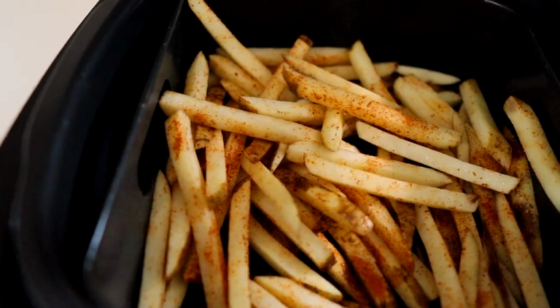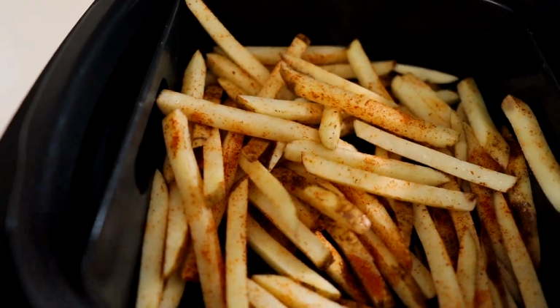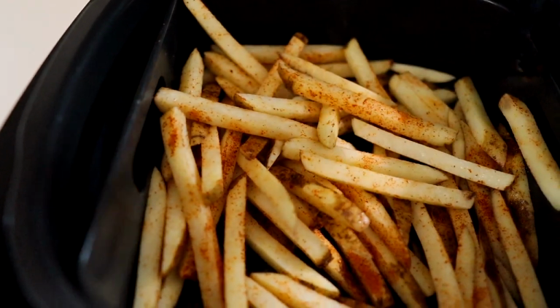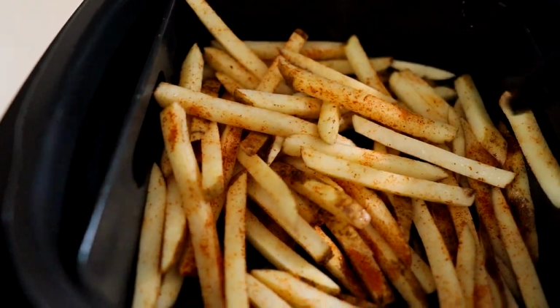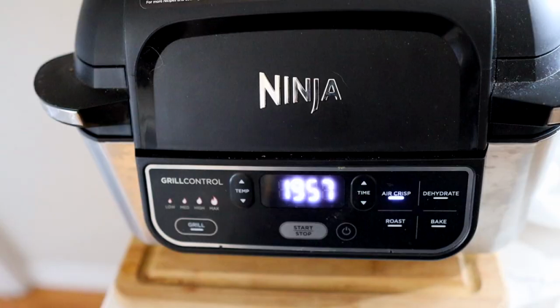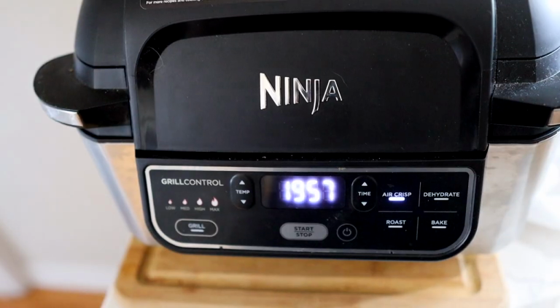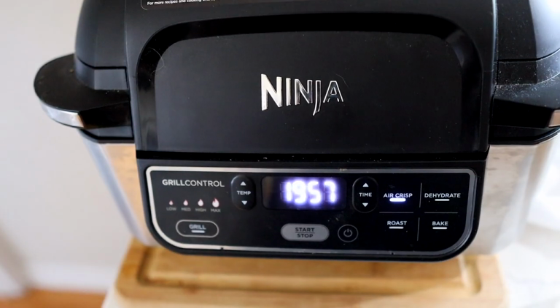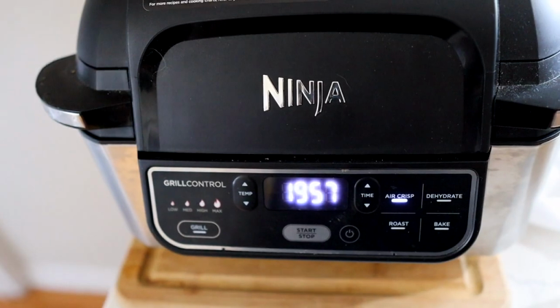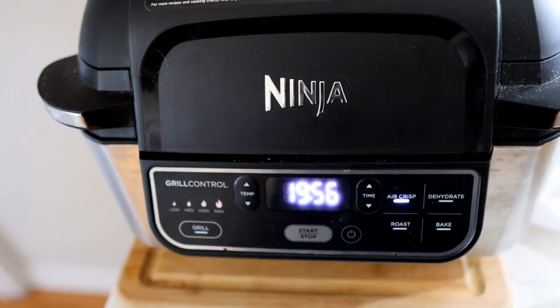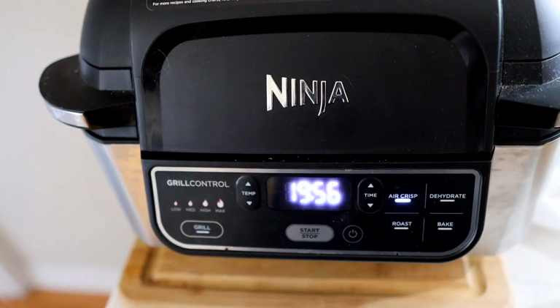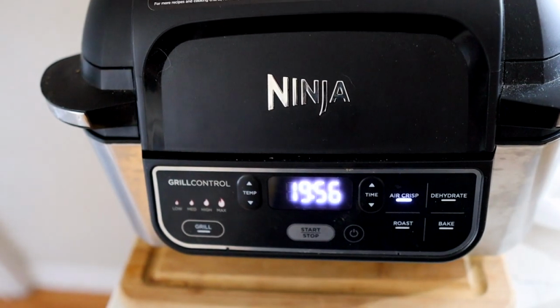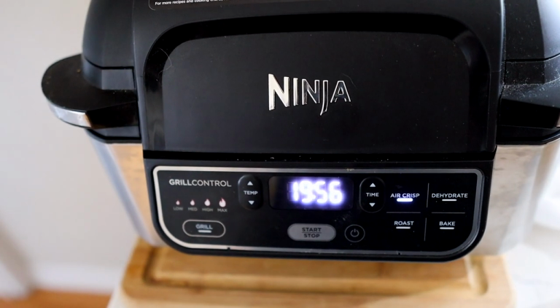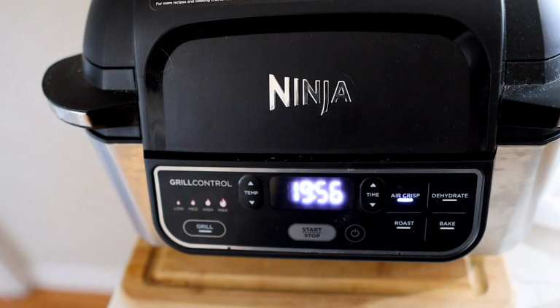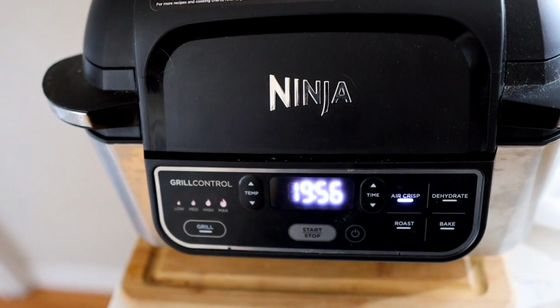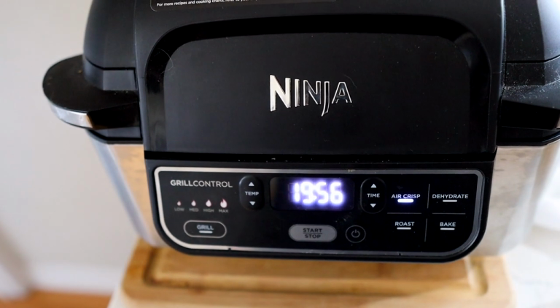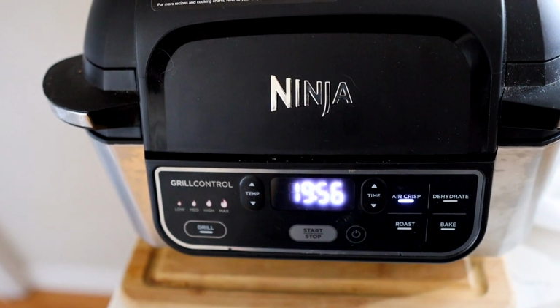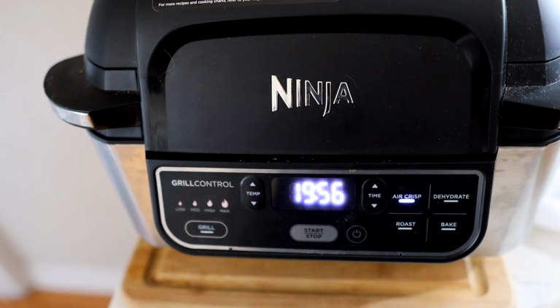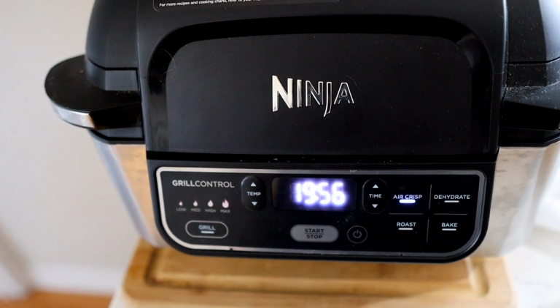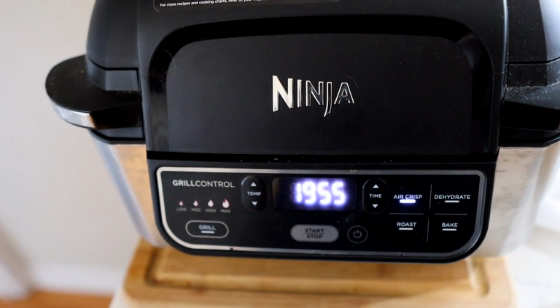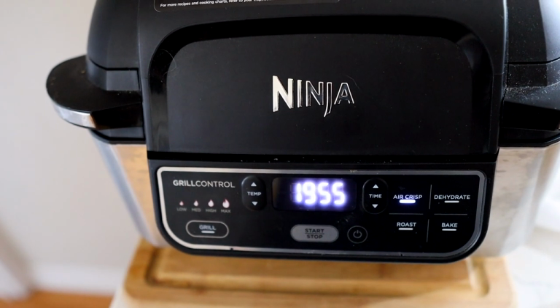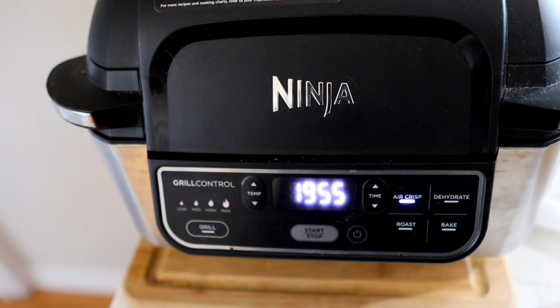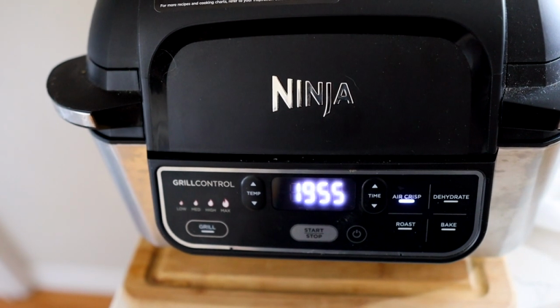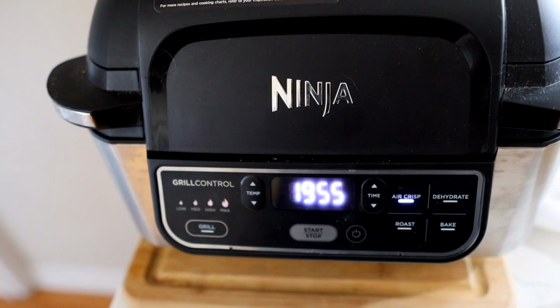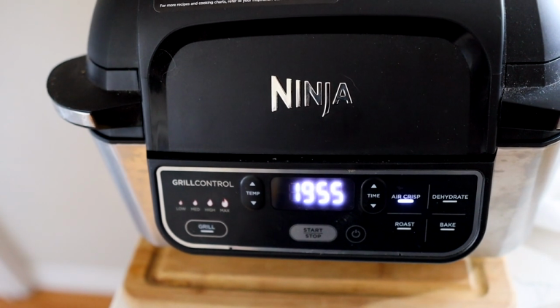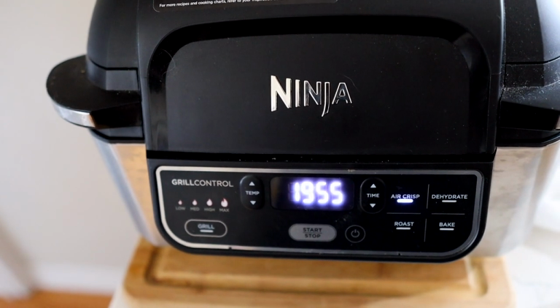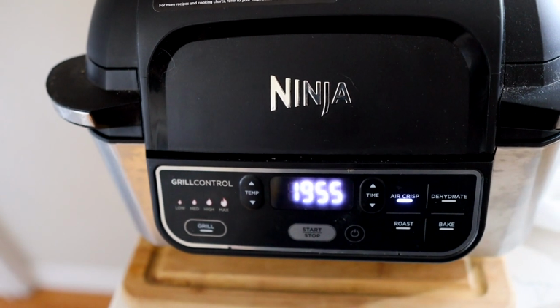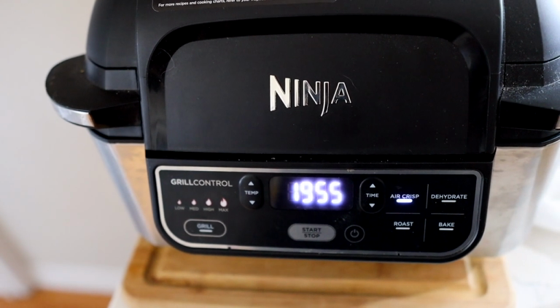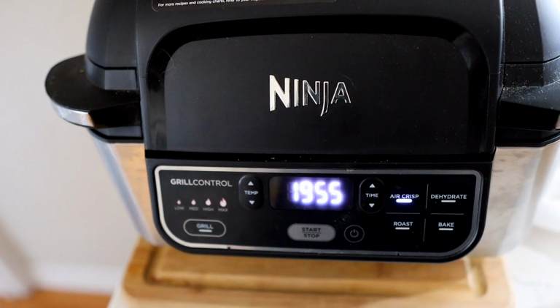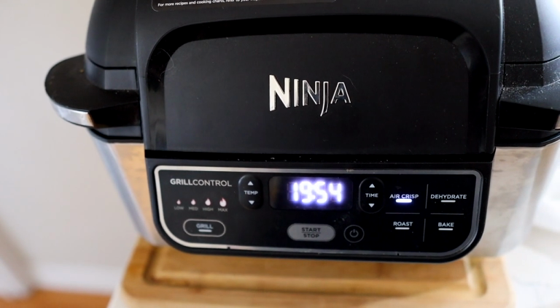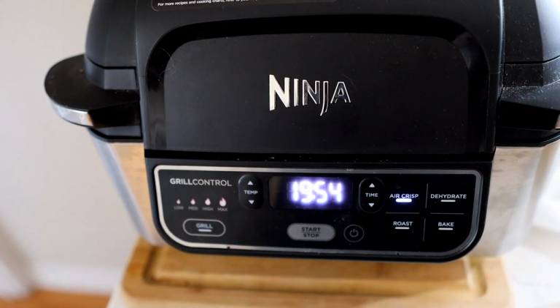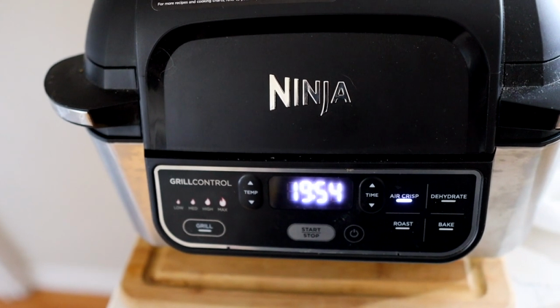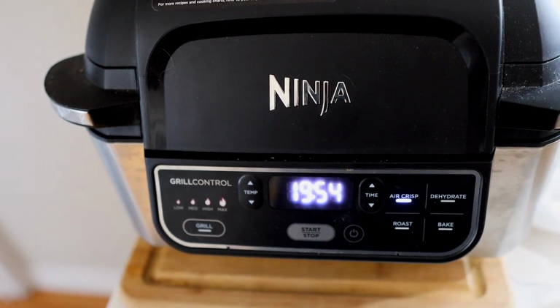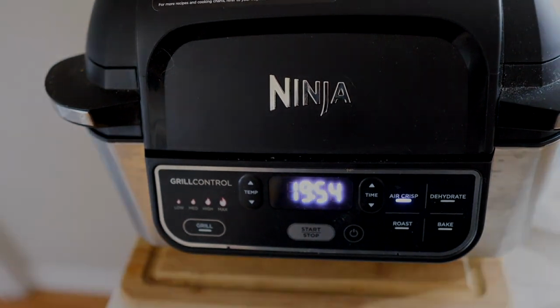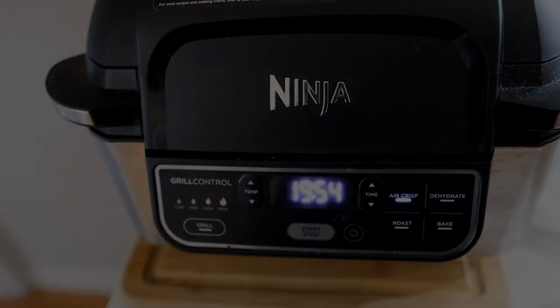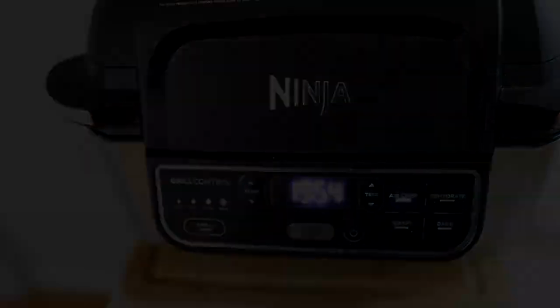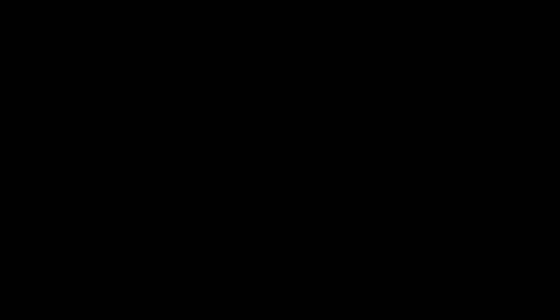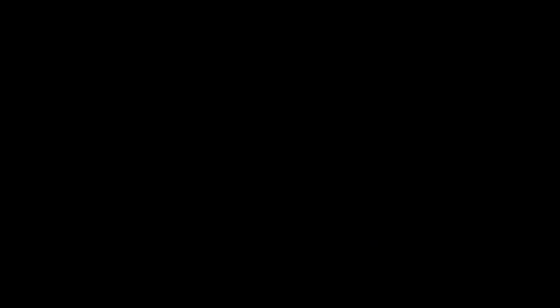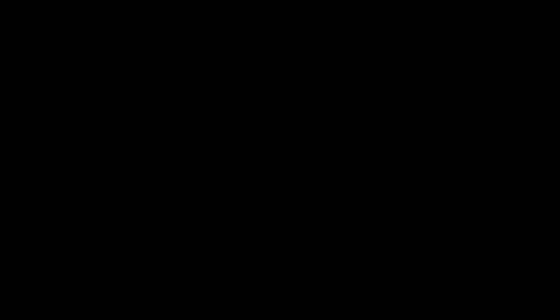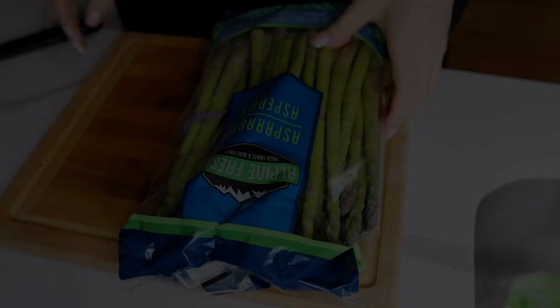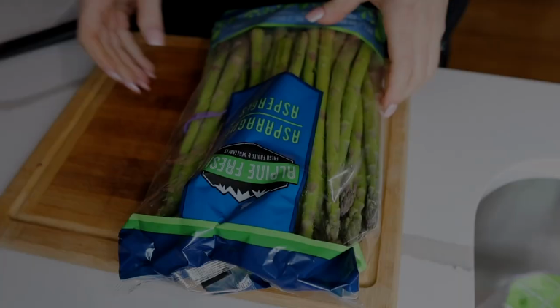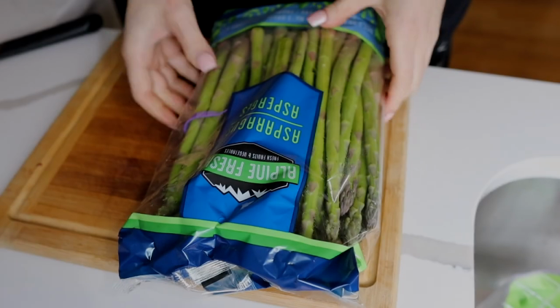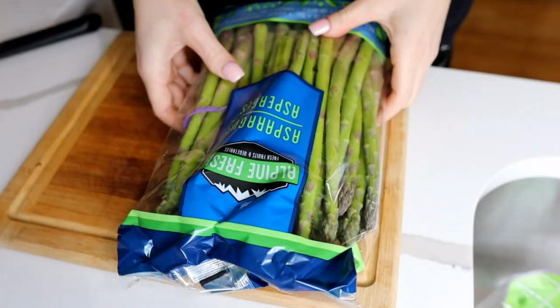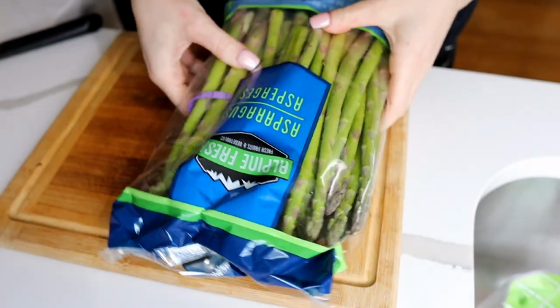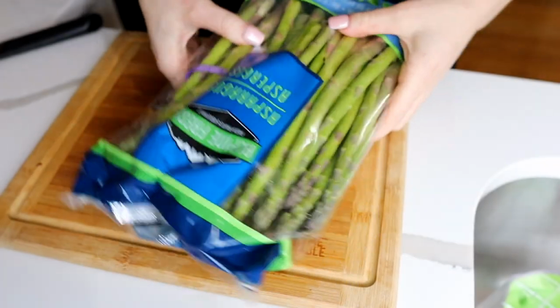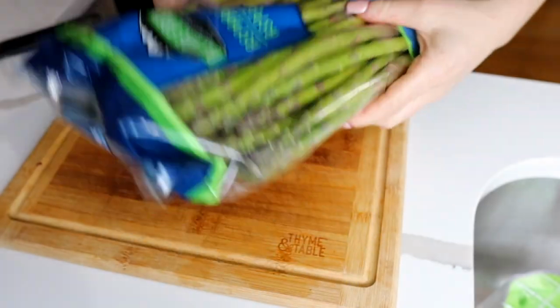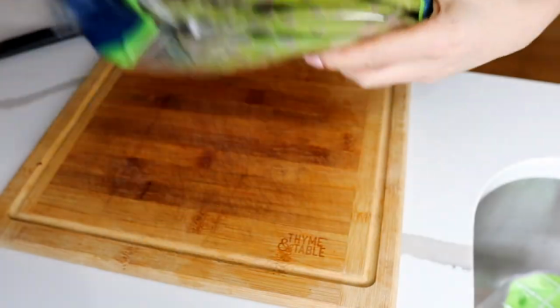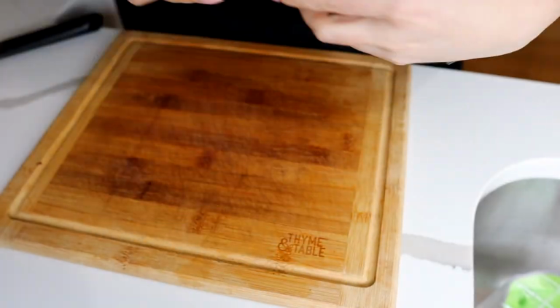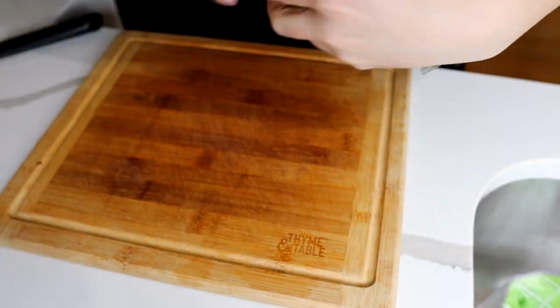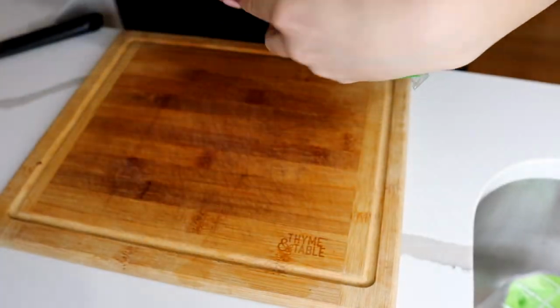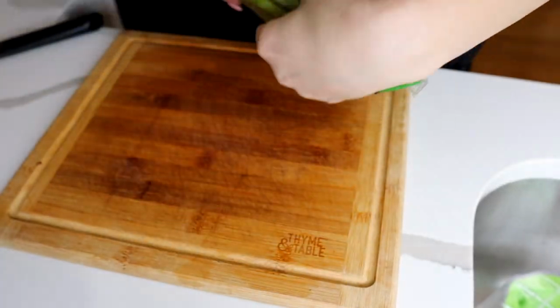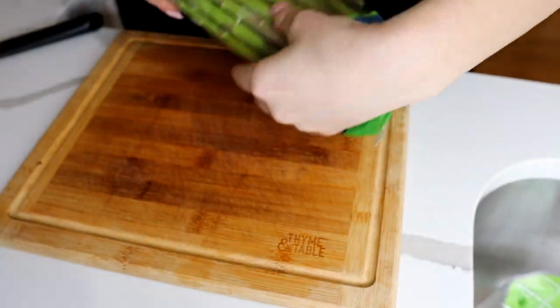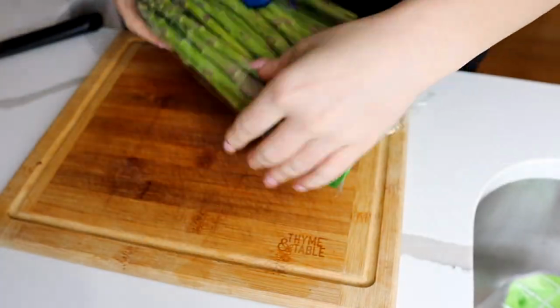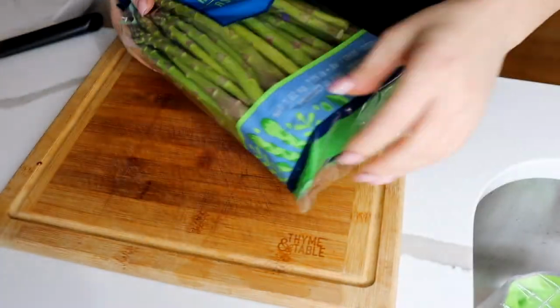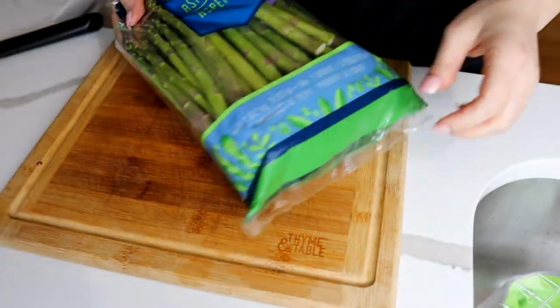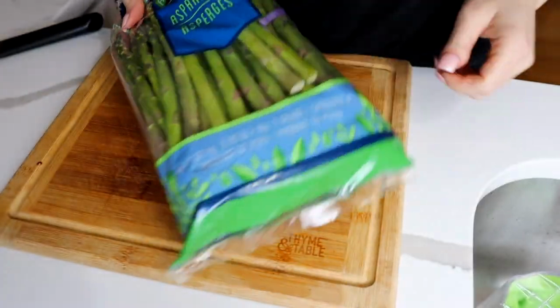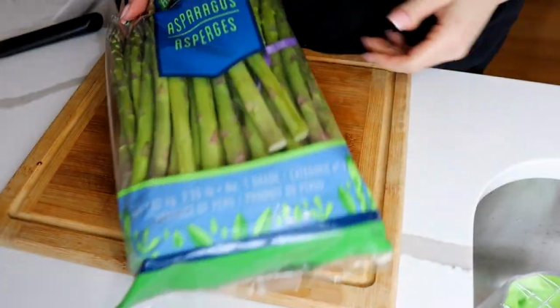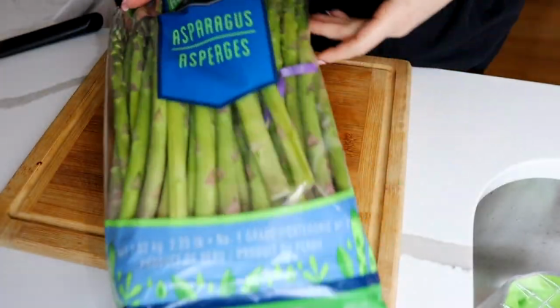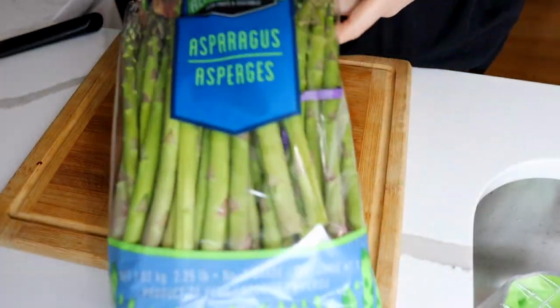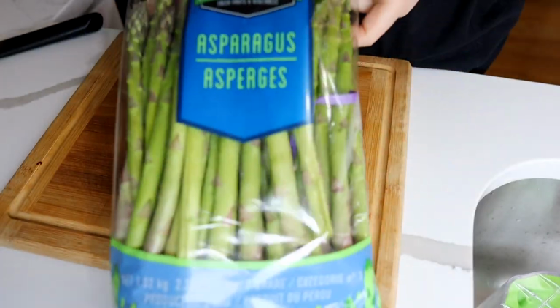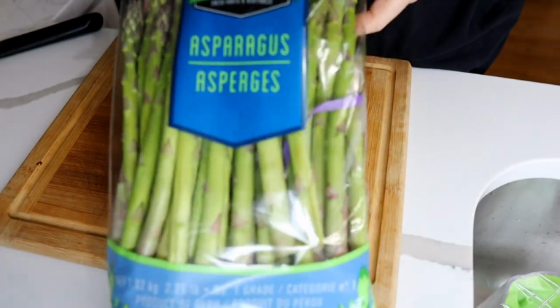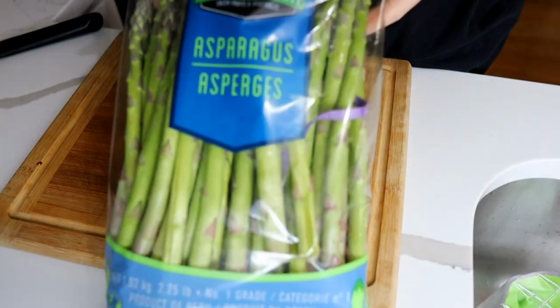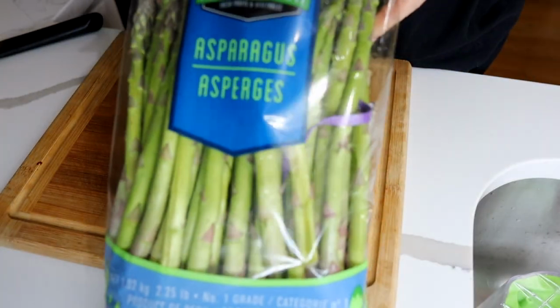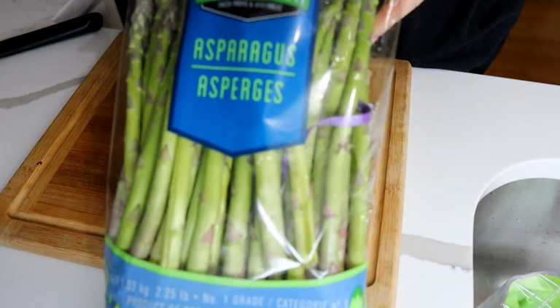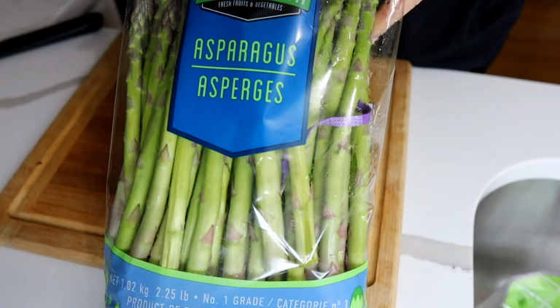They came out so good. And believe it or not, you're going to be so surprised at how much potato you can get in comparison to other carb sources.